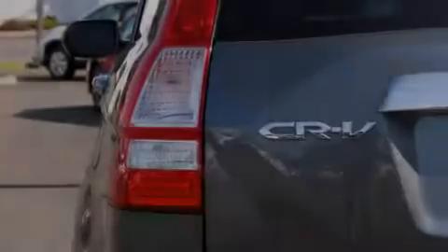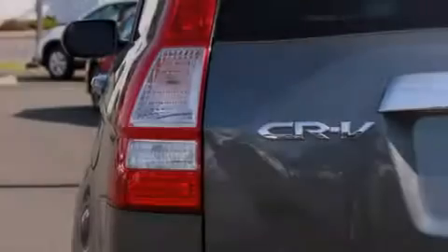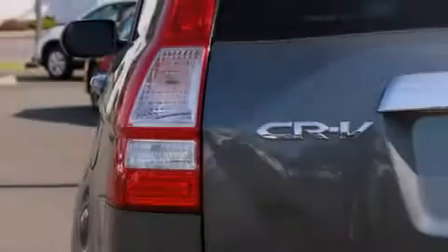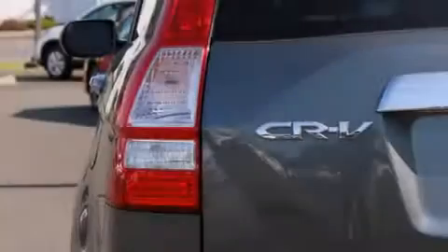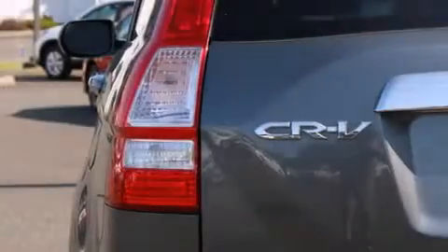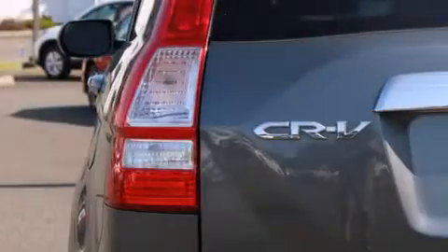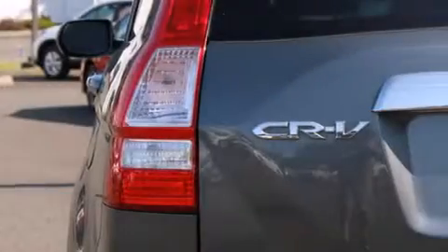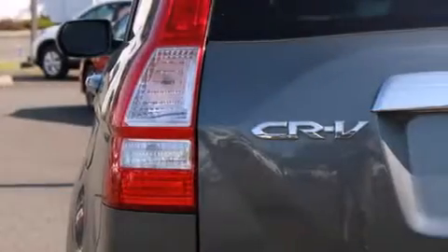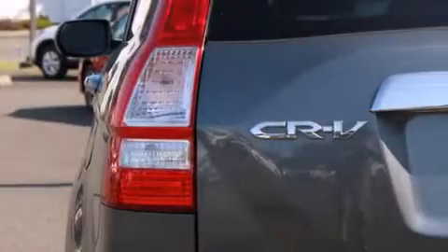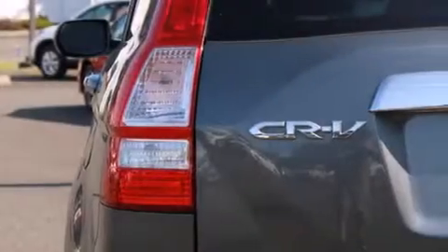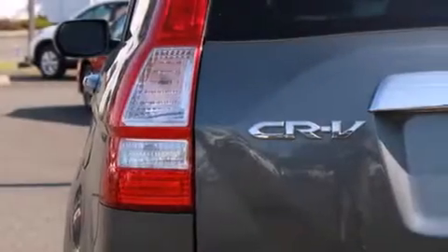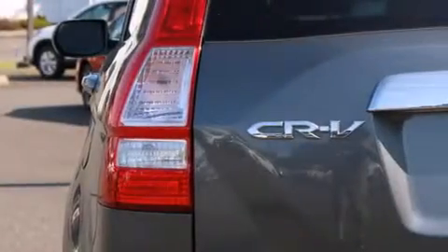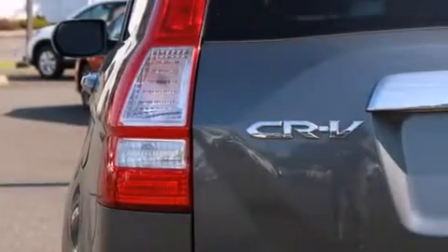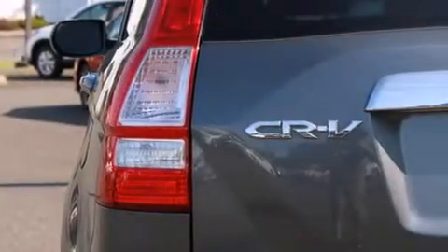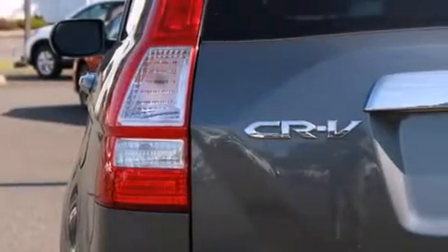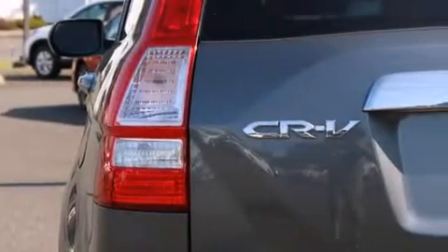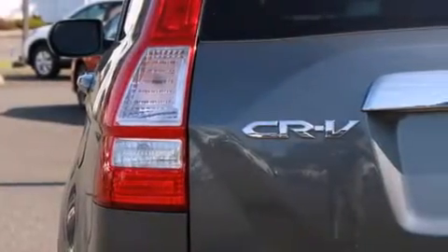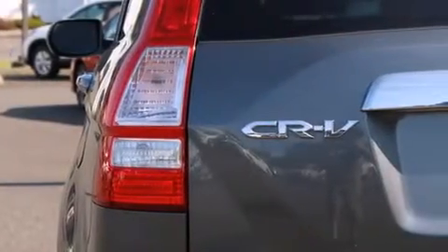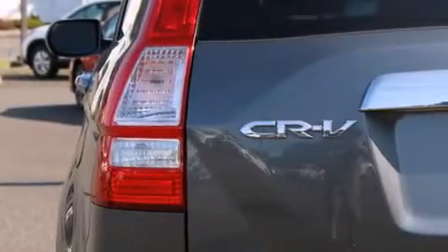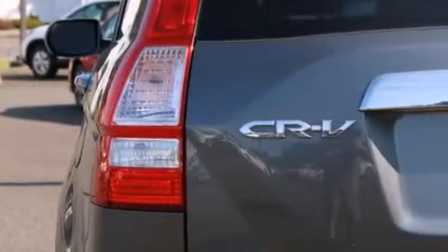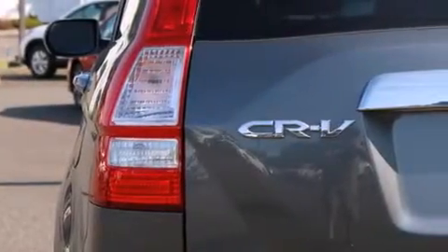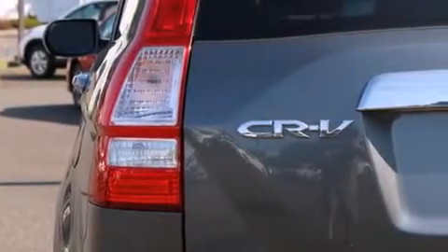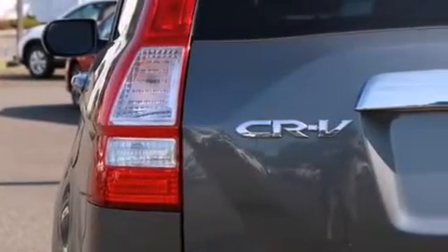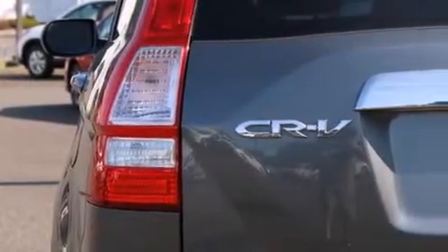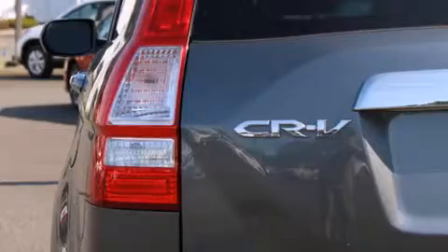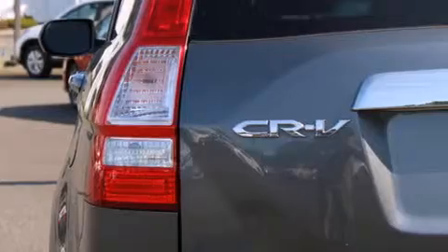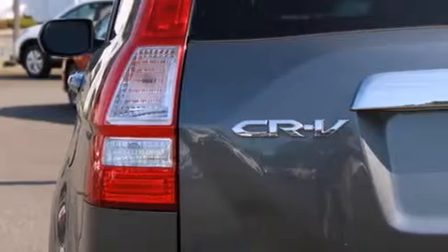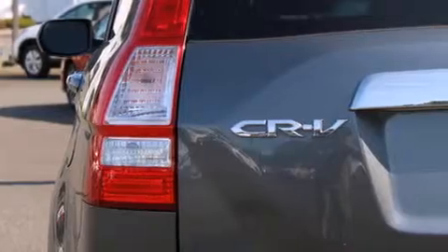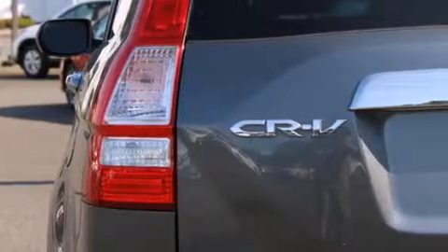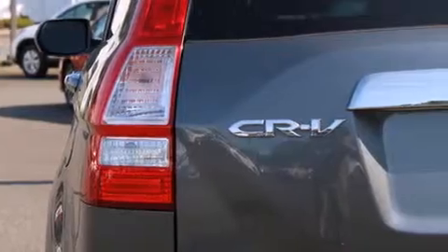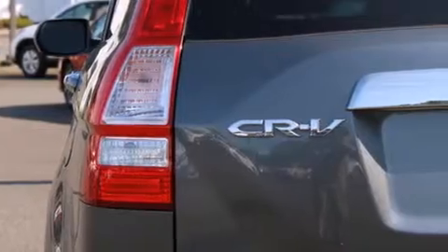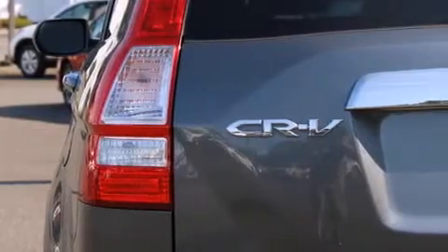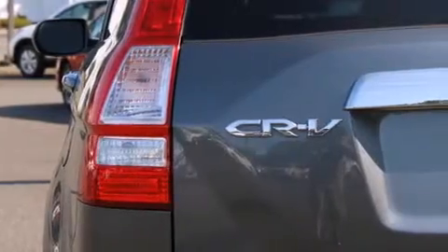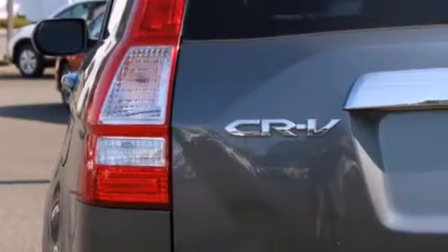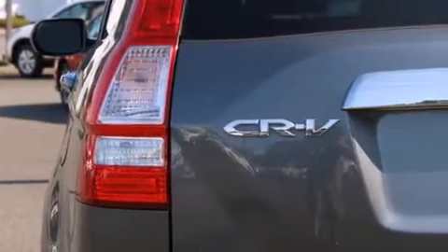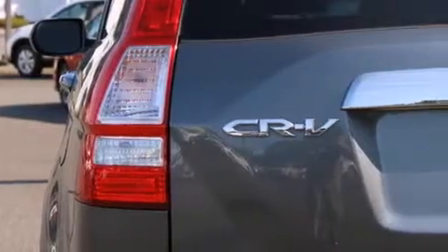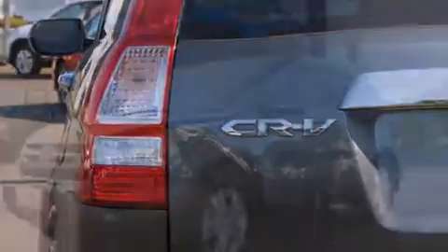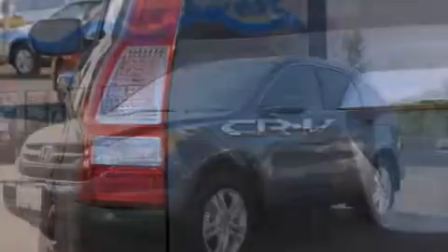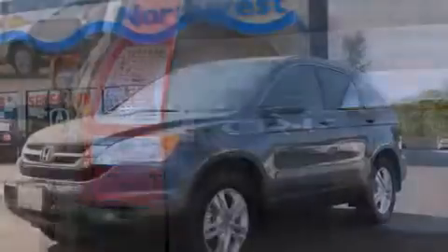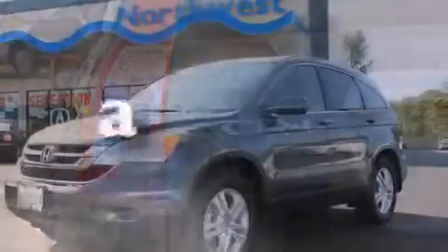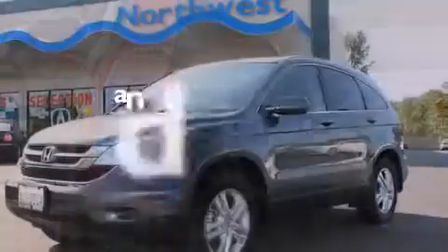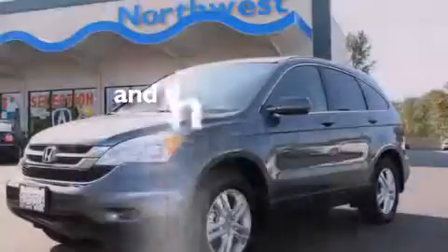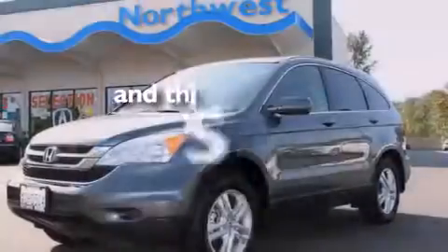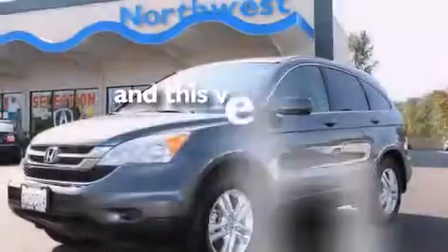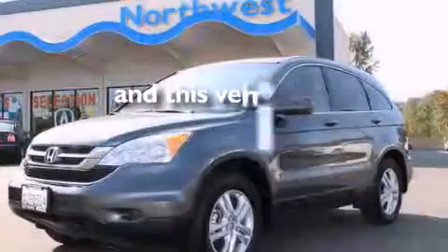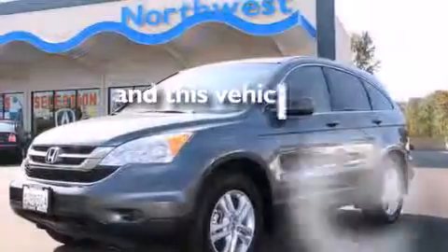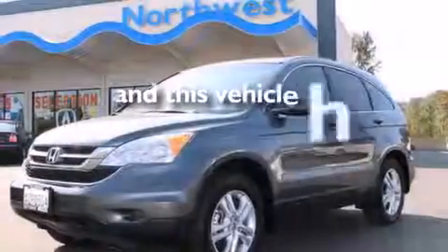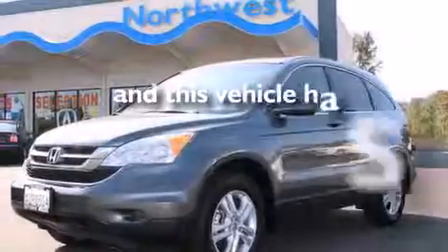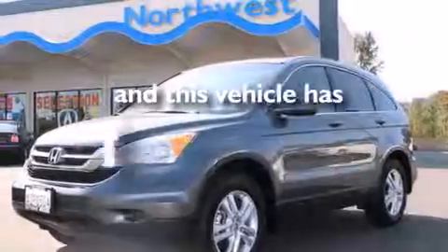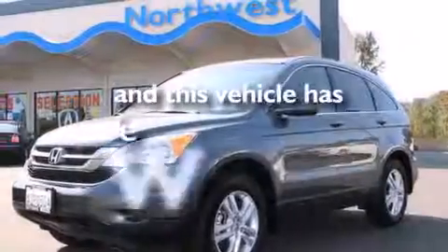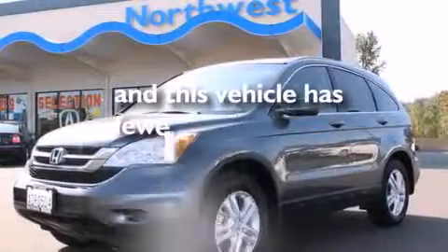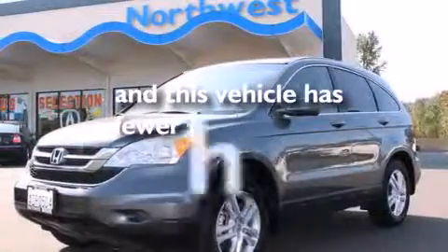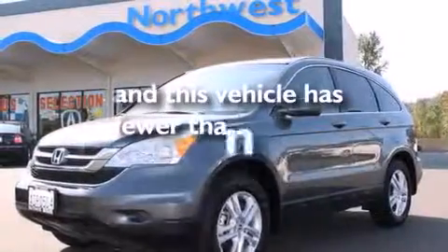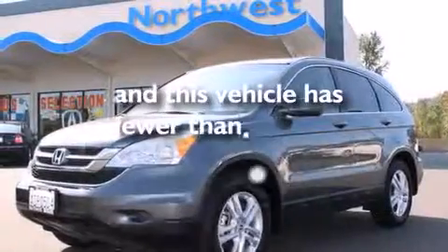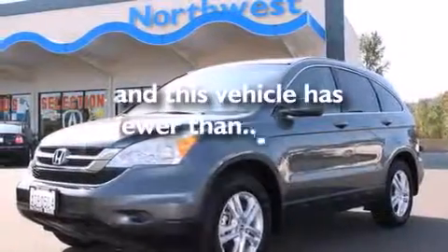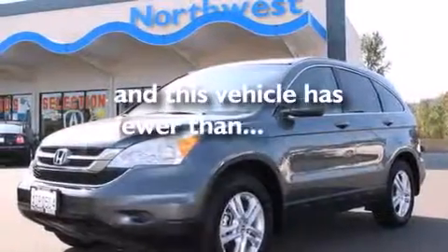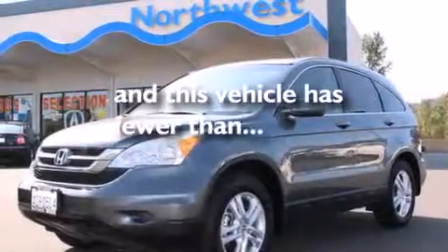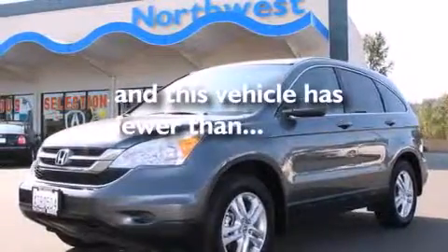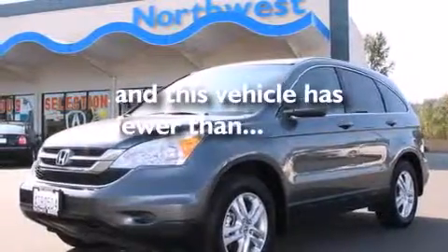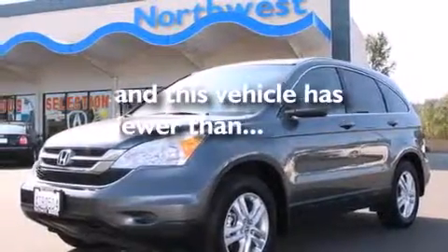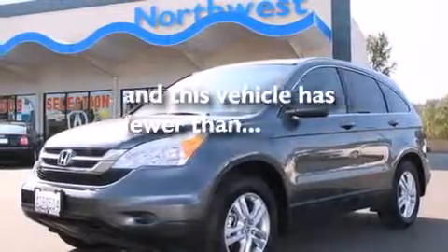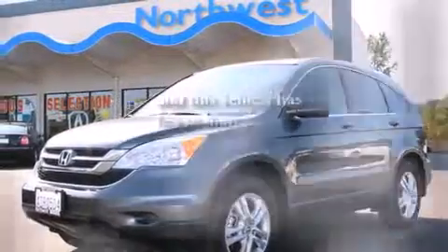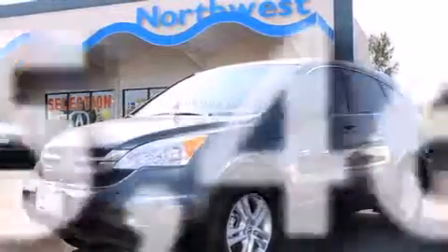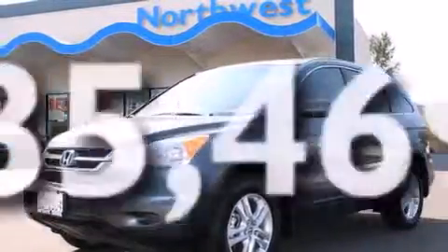Also included is a pass-through rear seat, steering wheel controls, and this vehicle has fewer than 36,000 miles on the odometer.